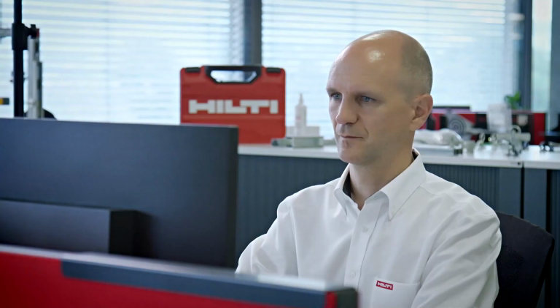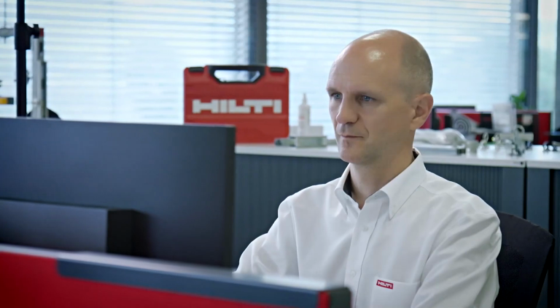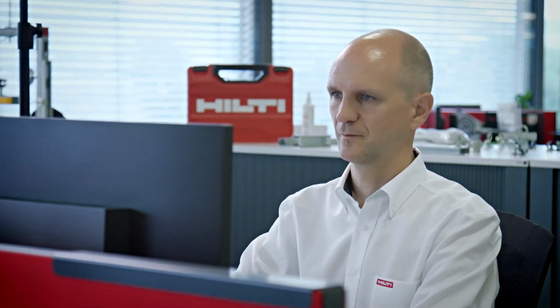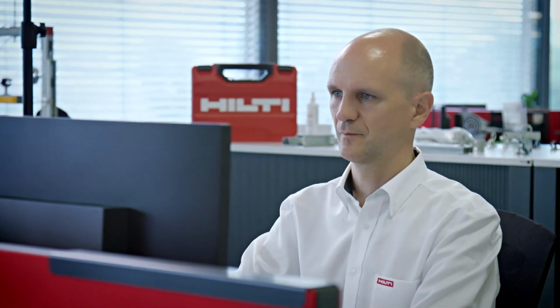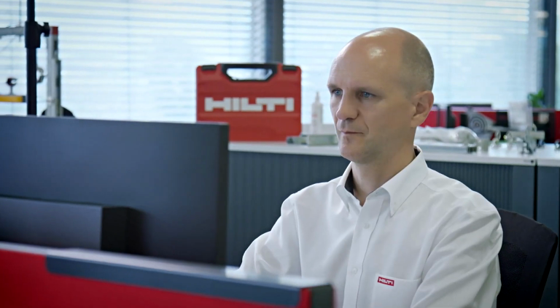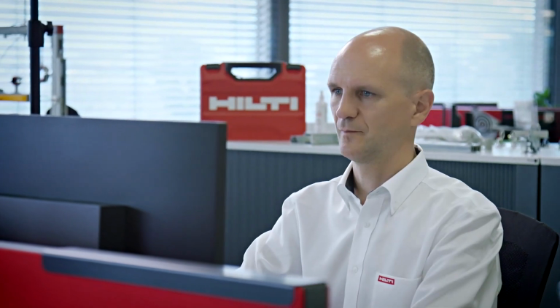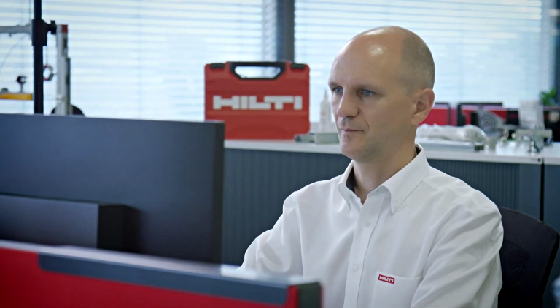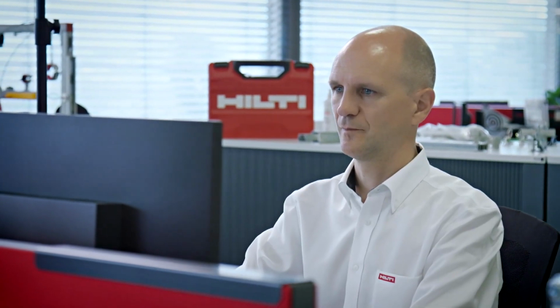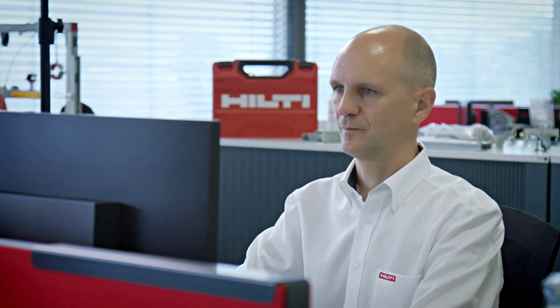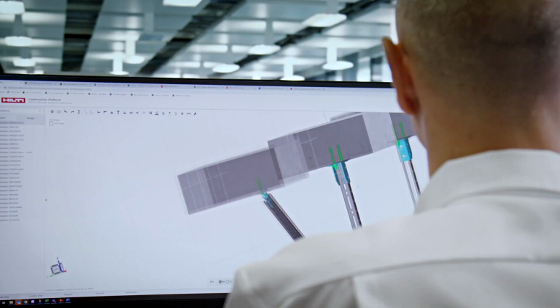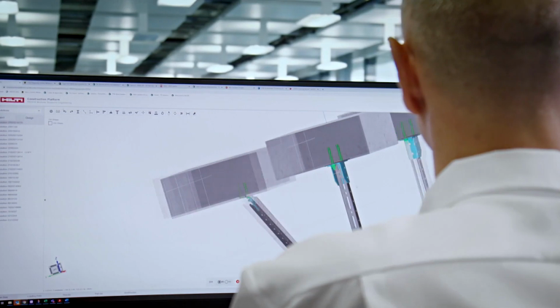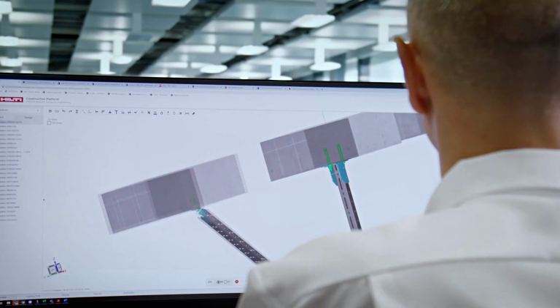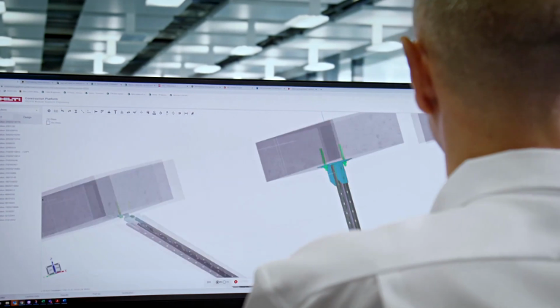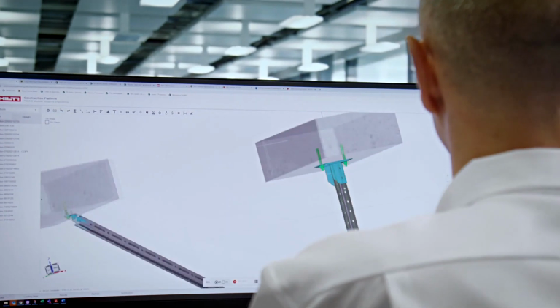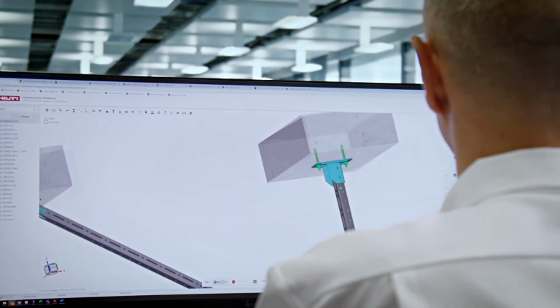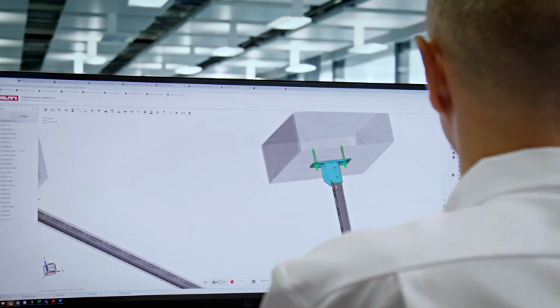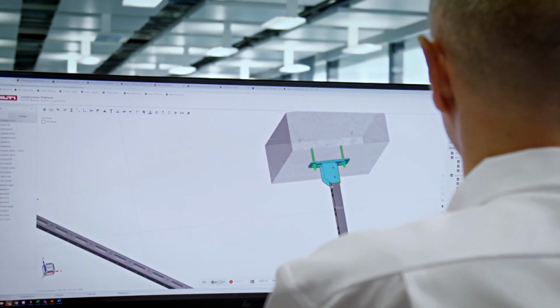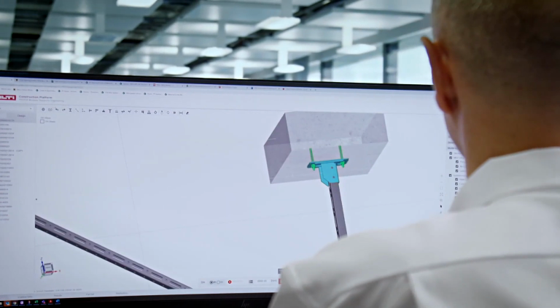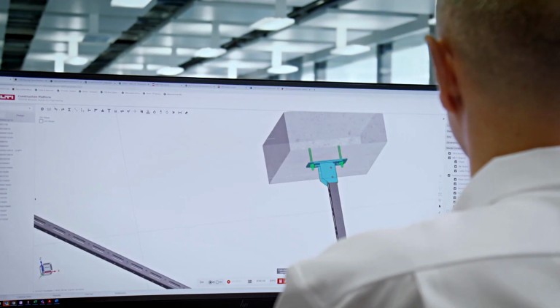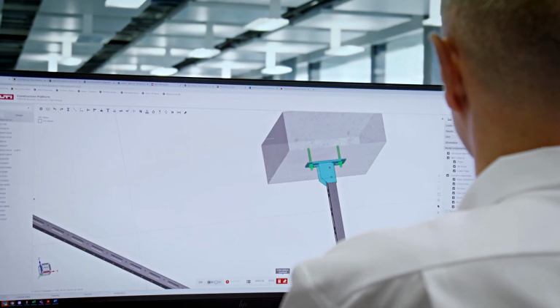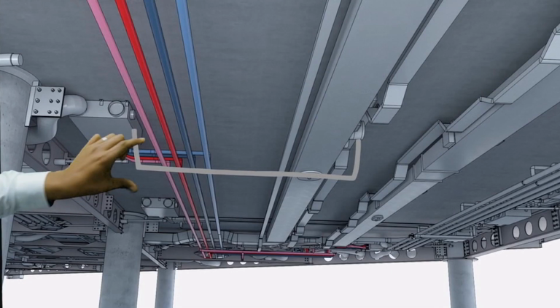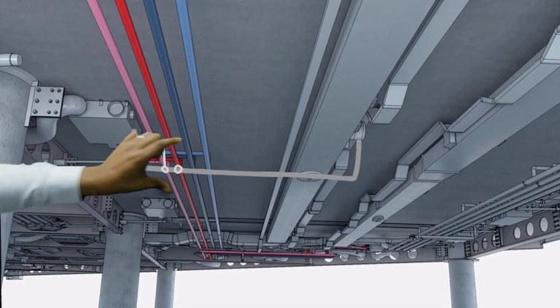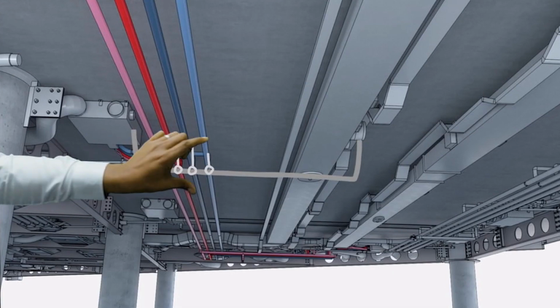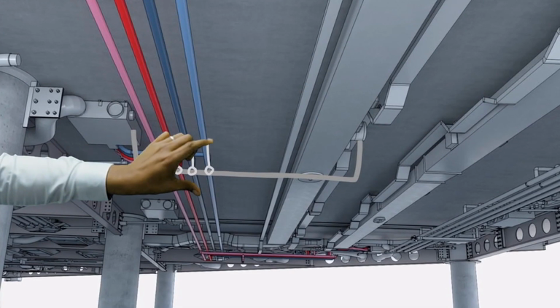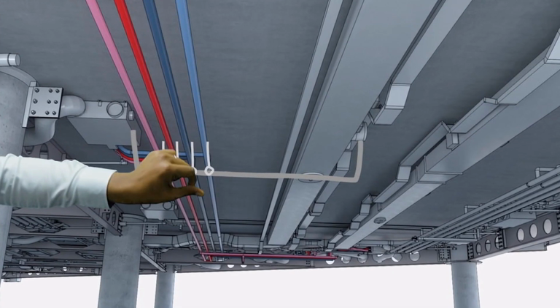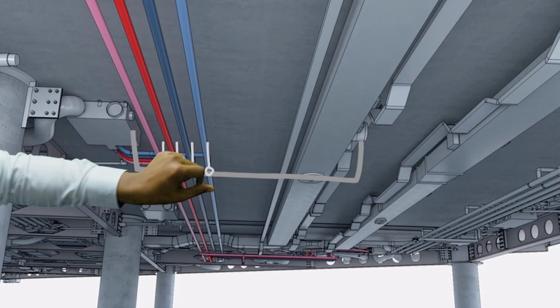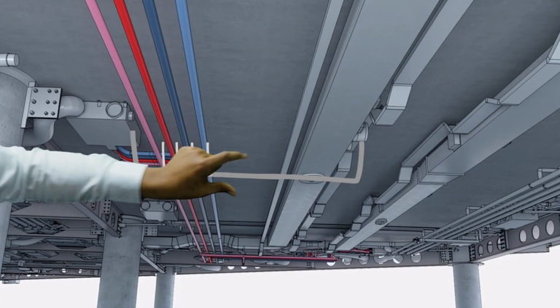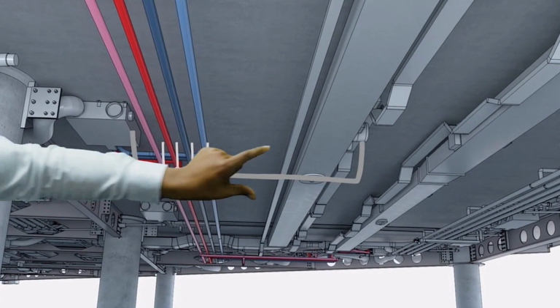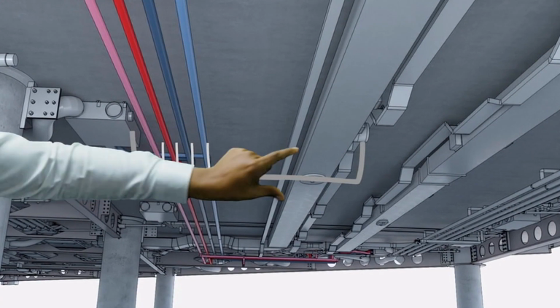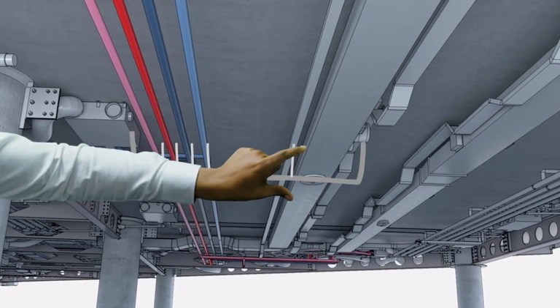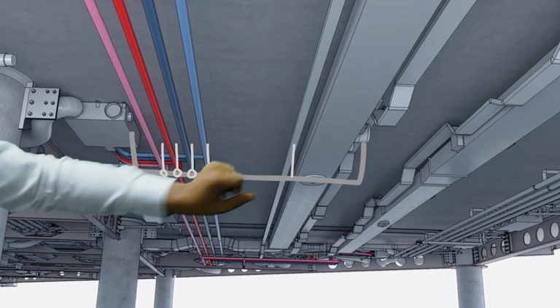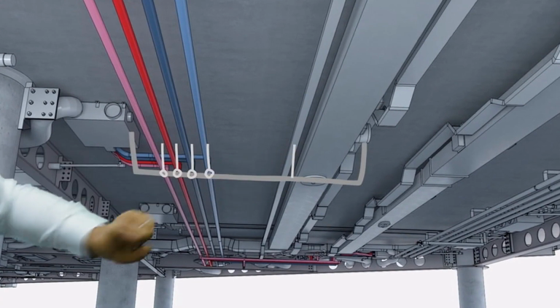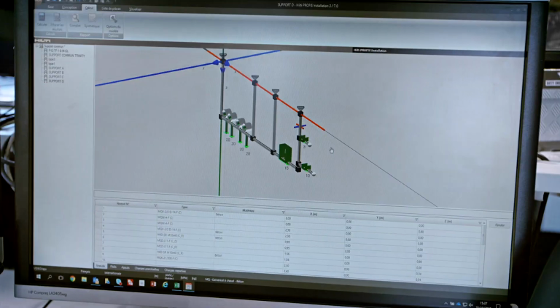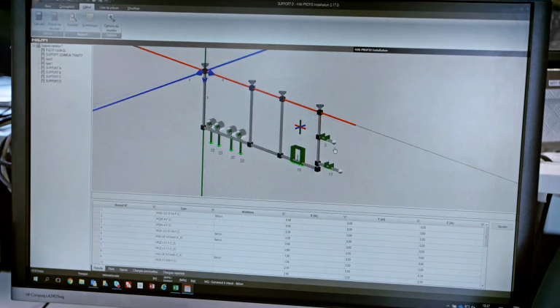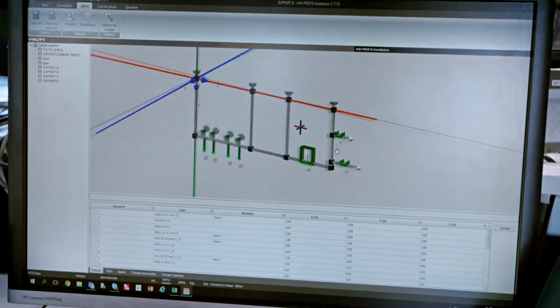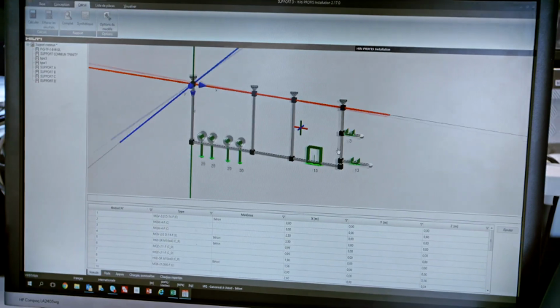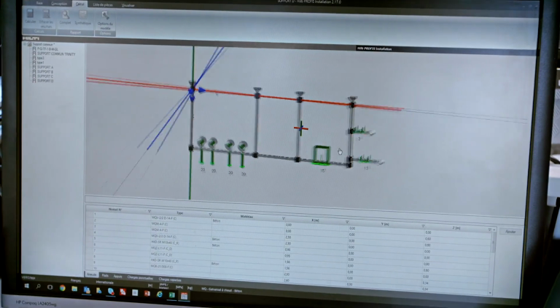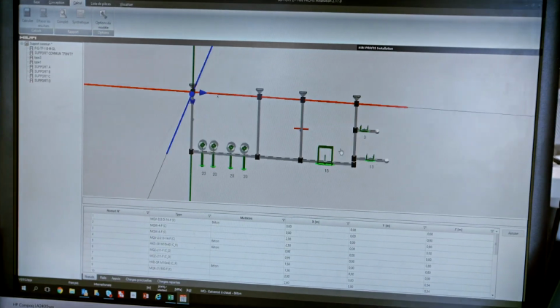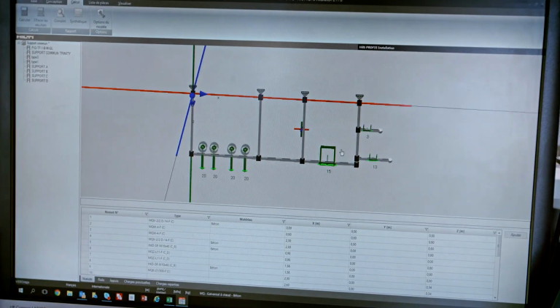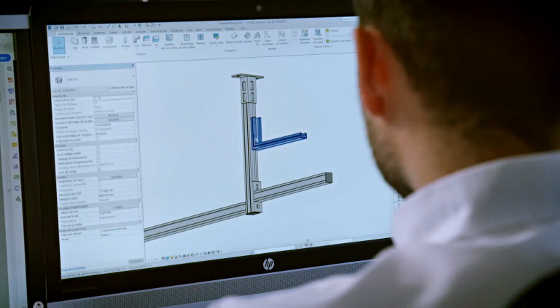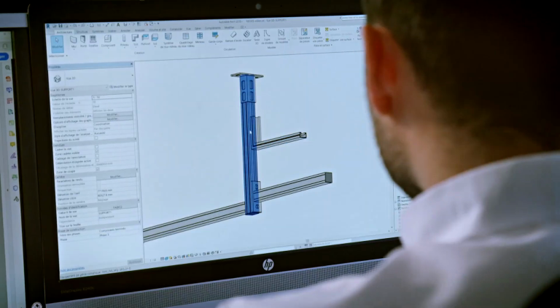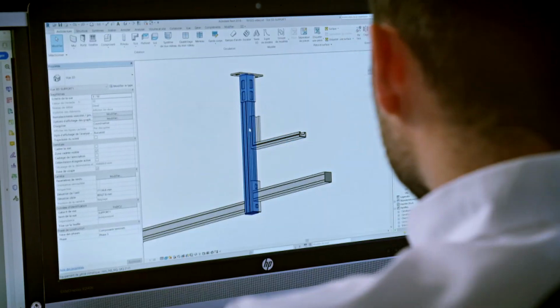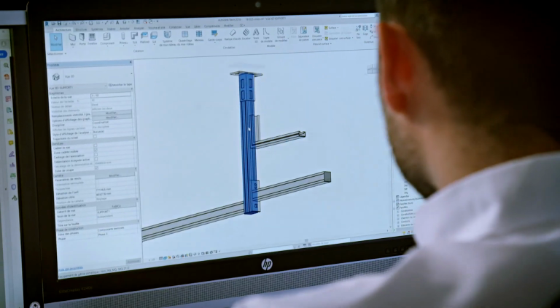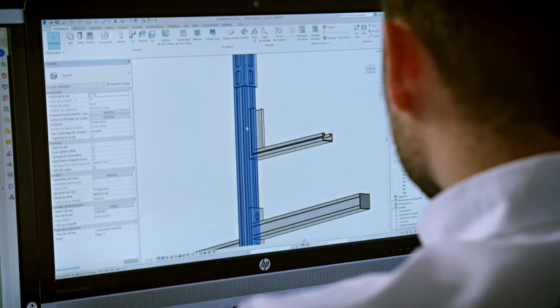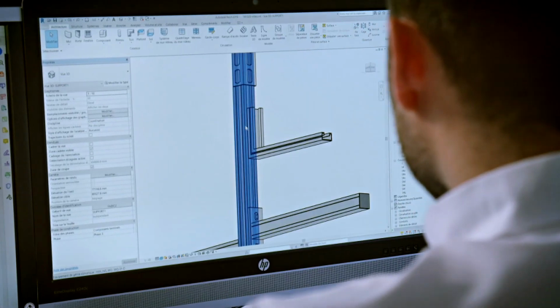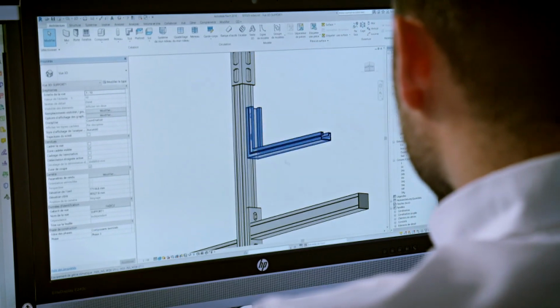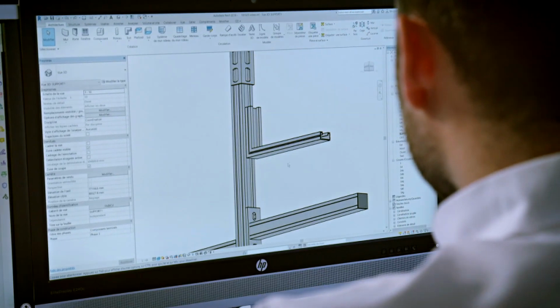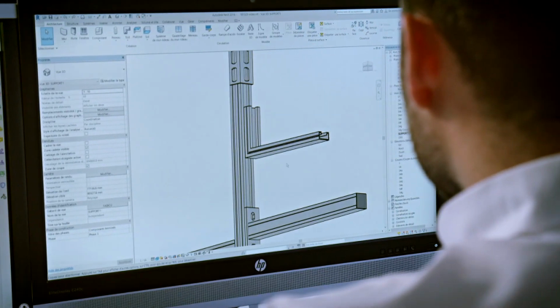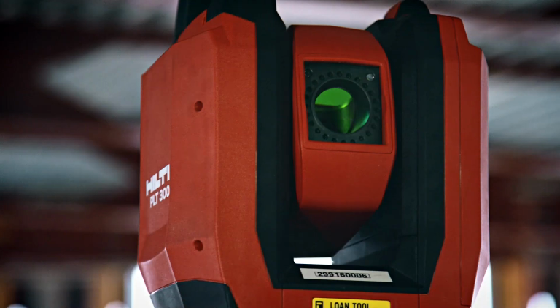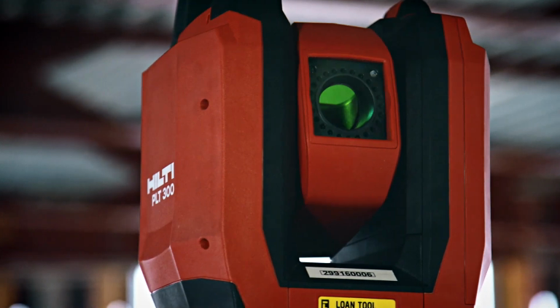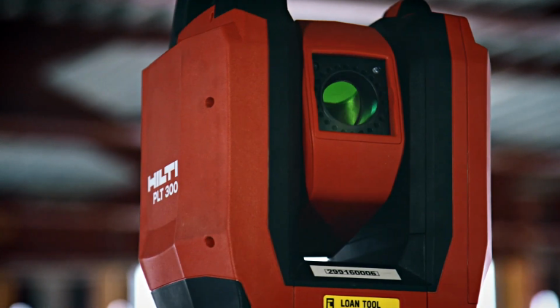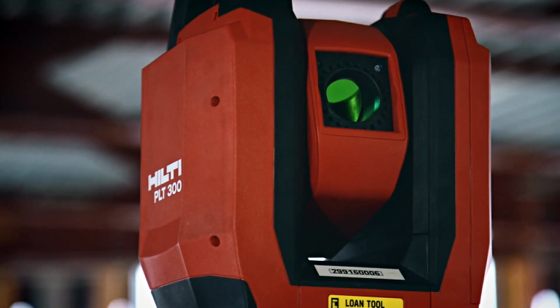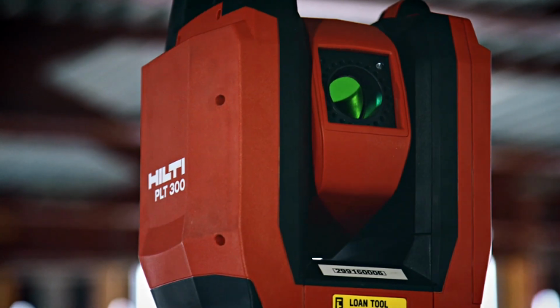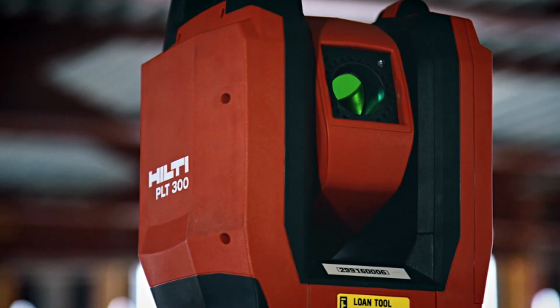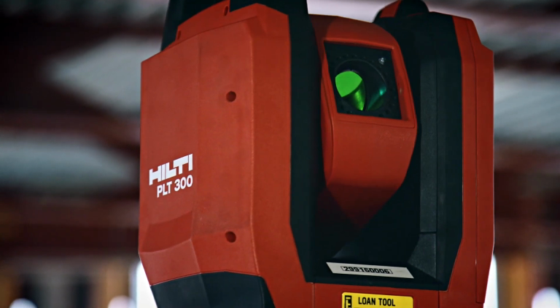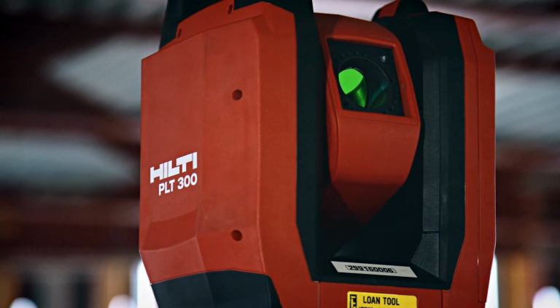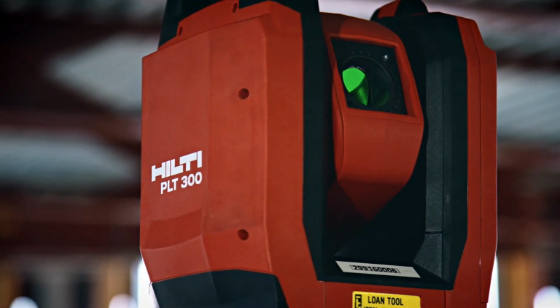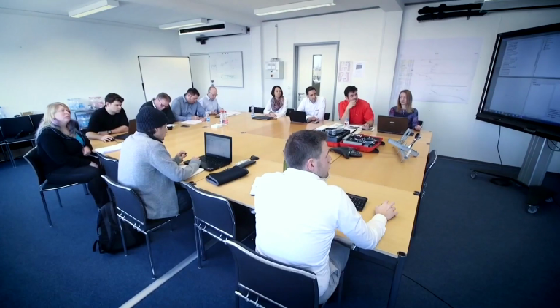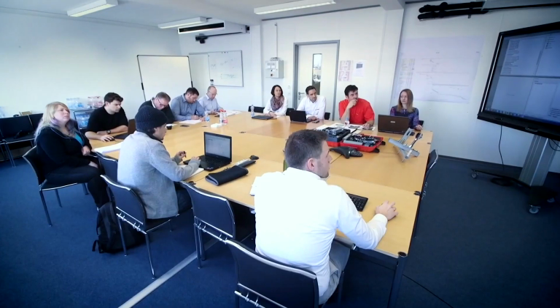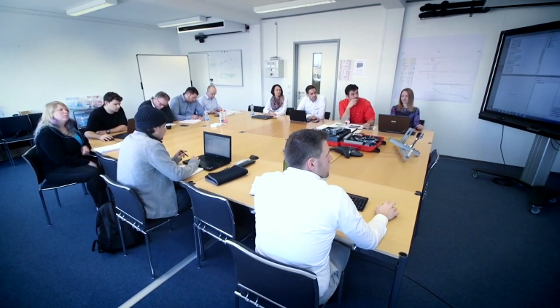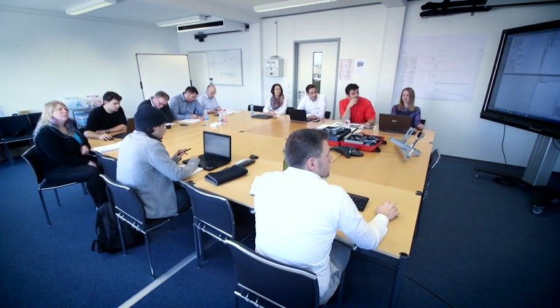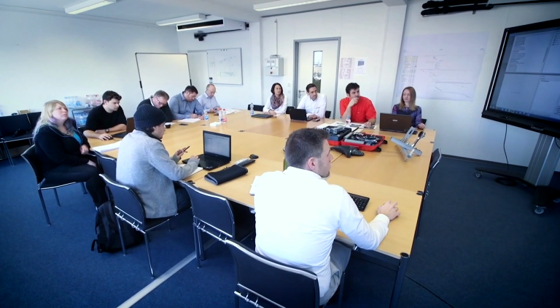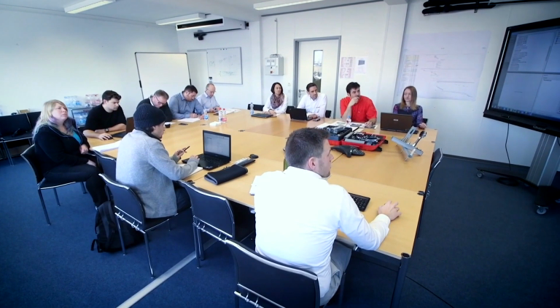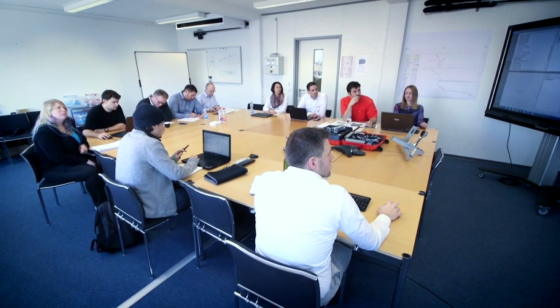Our integrated design services include framework, design, modeling, output support, and collaboration.